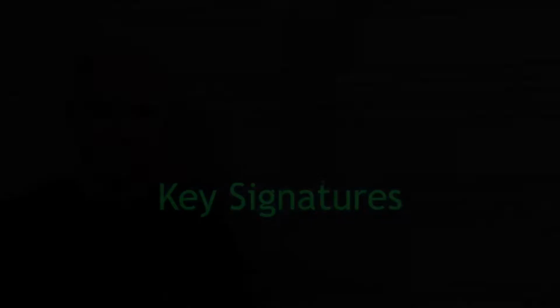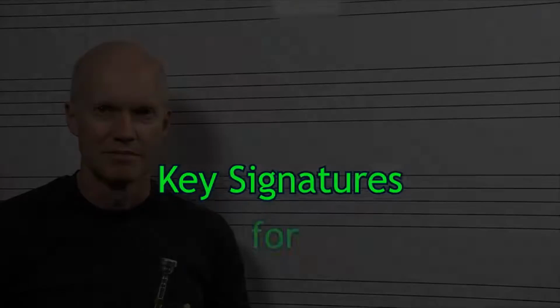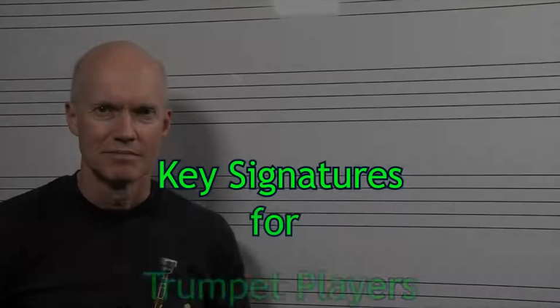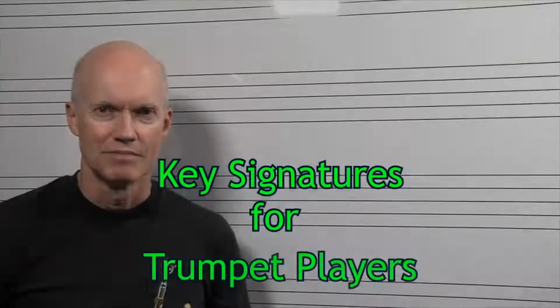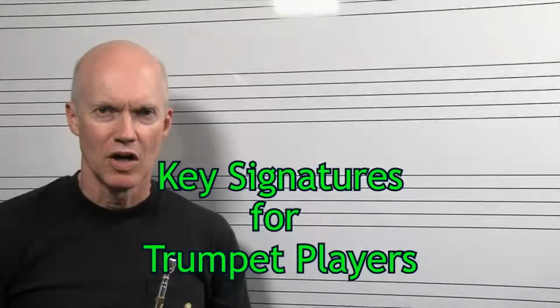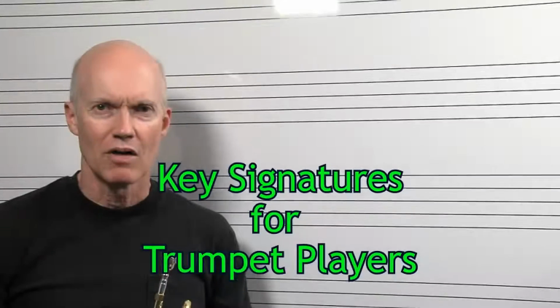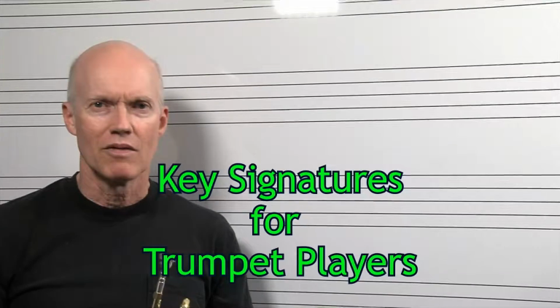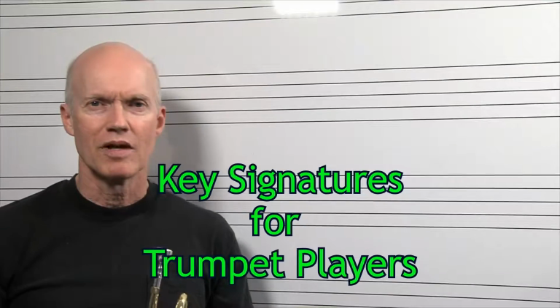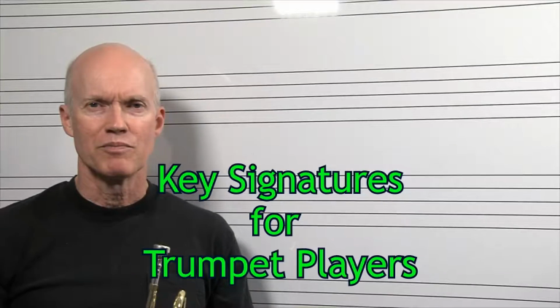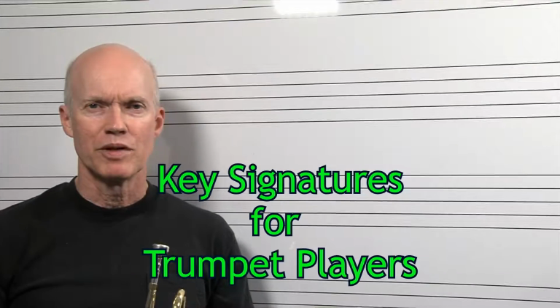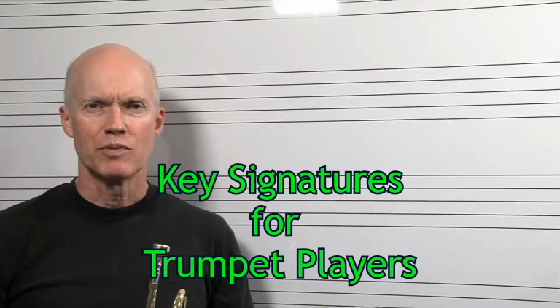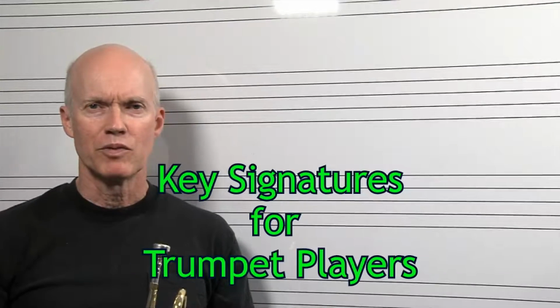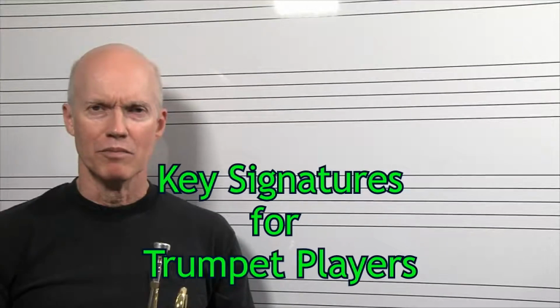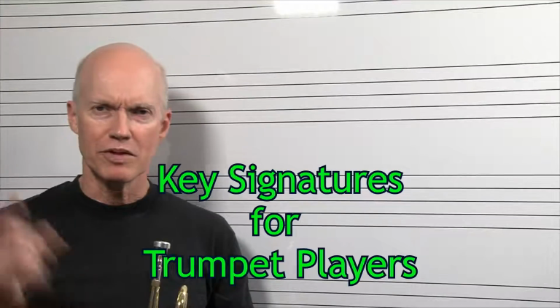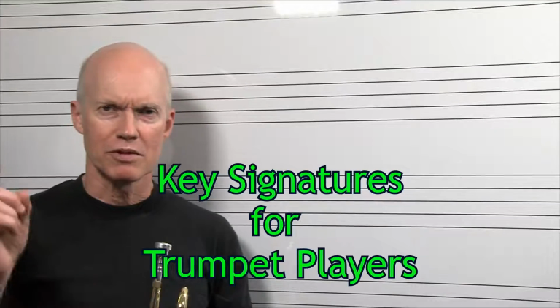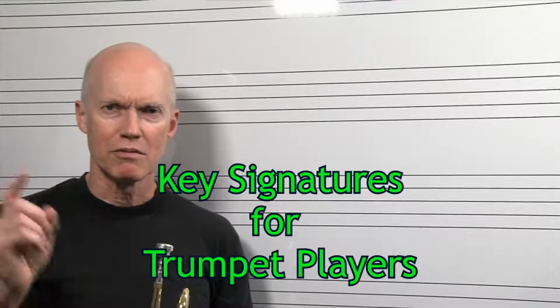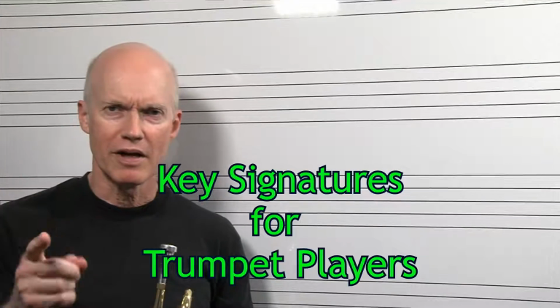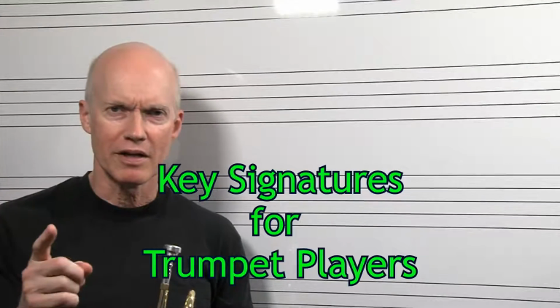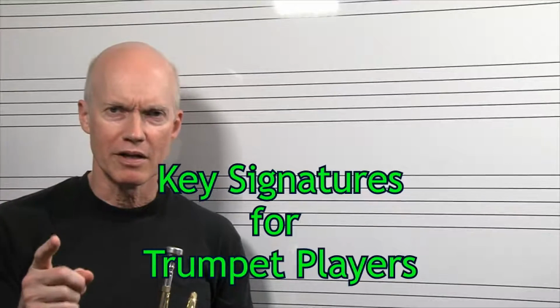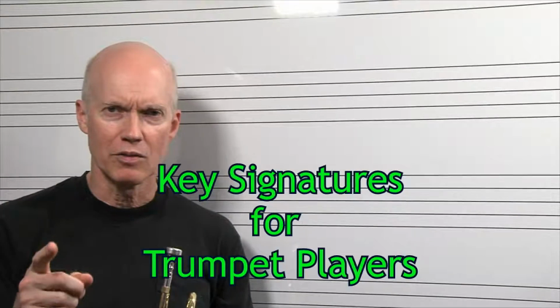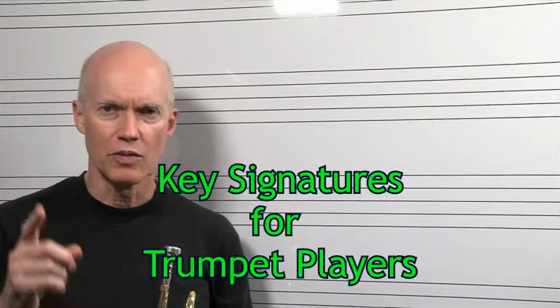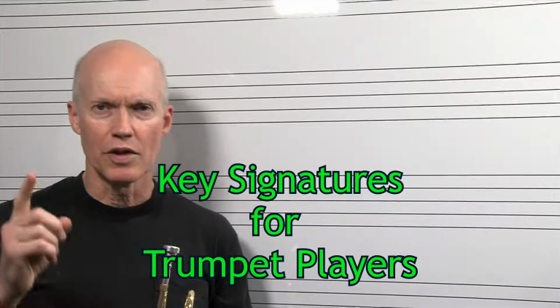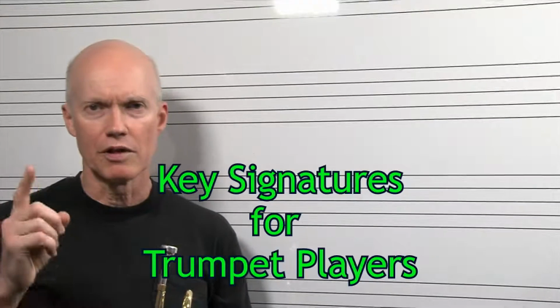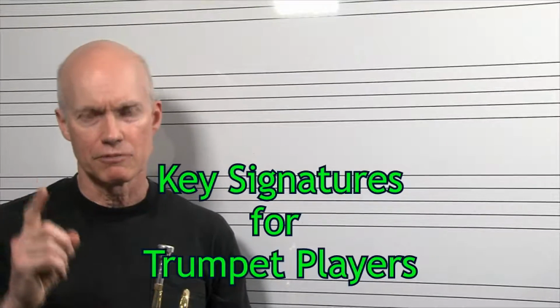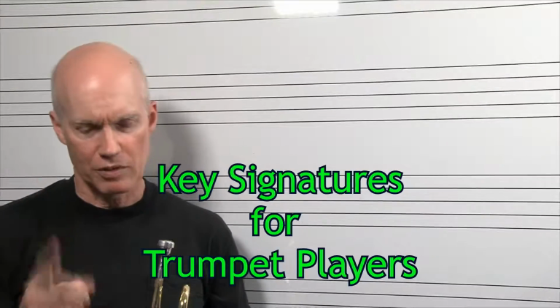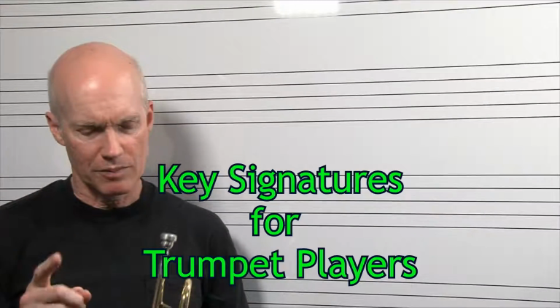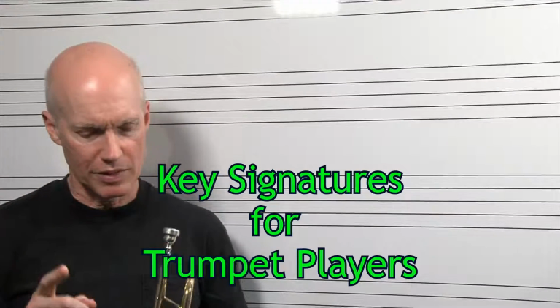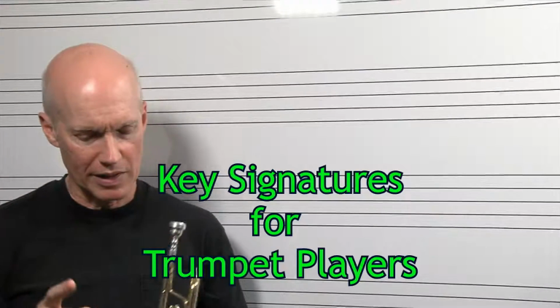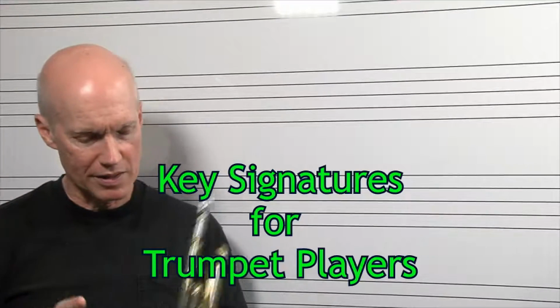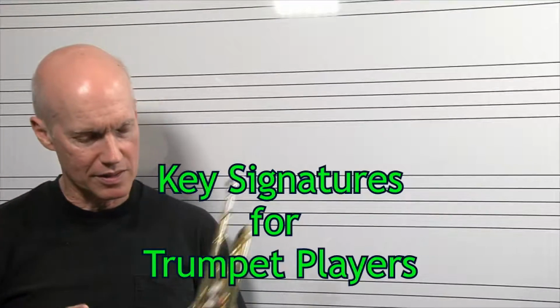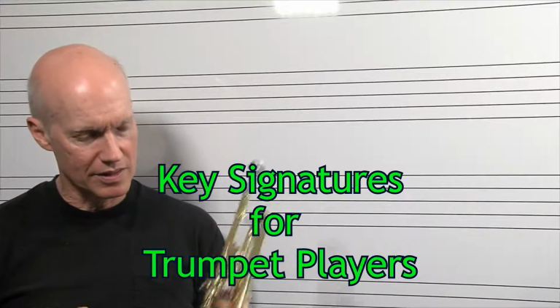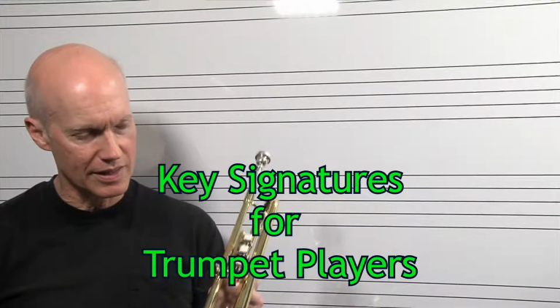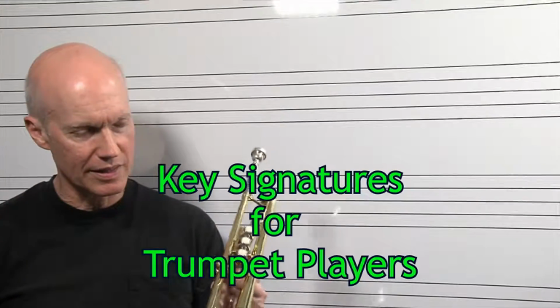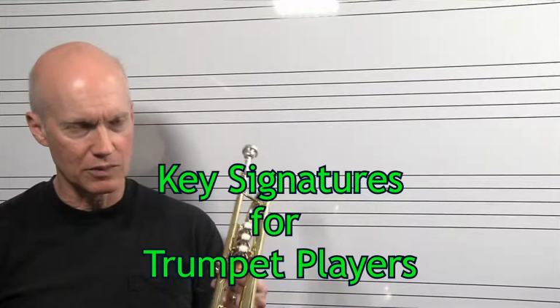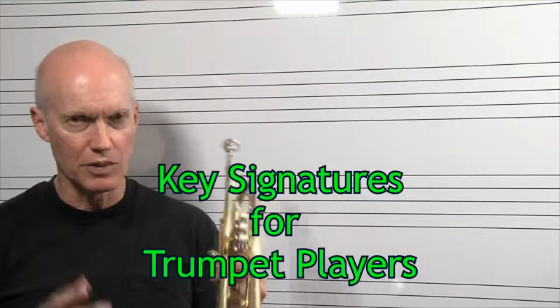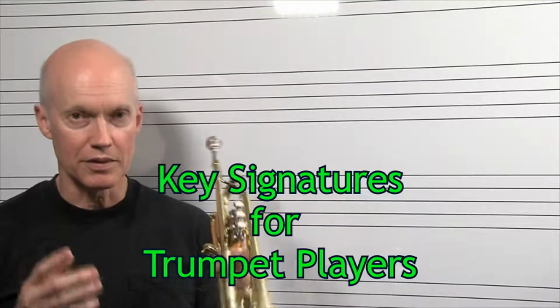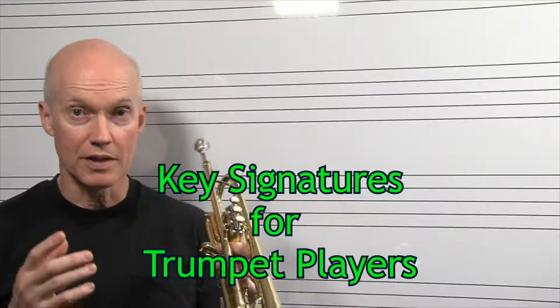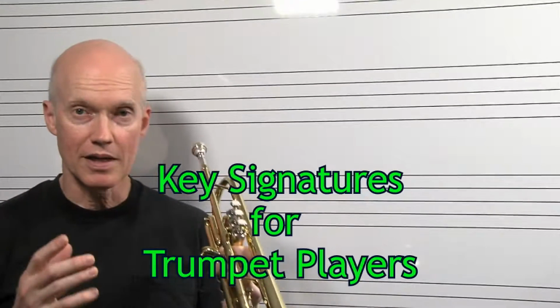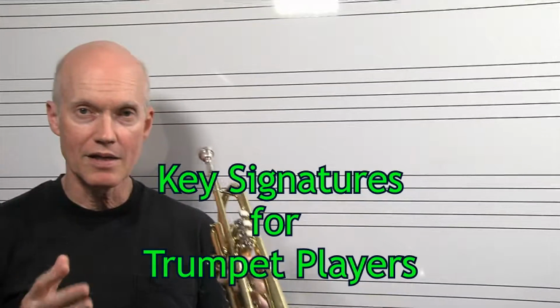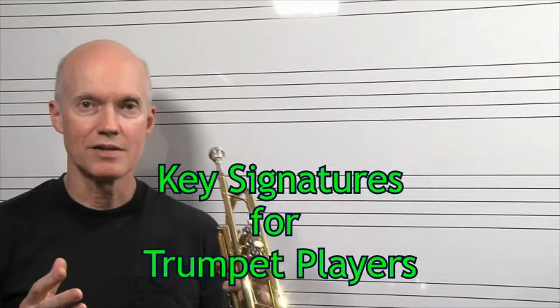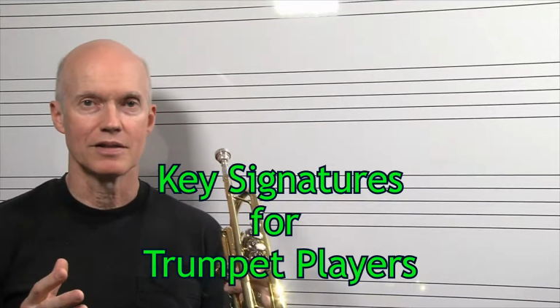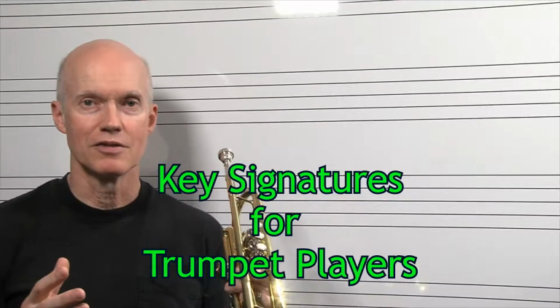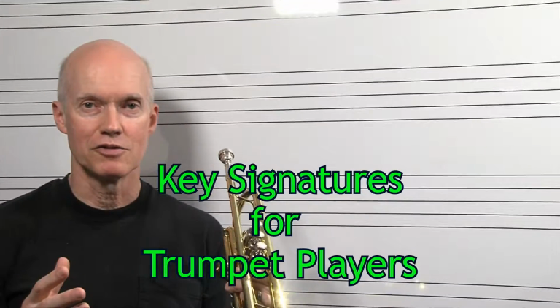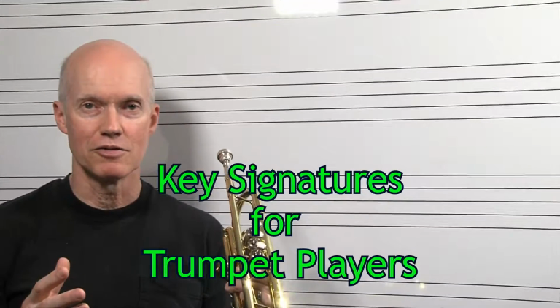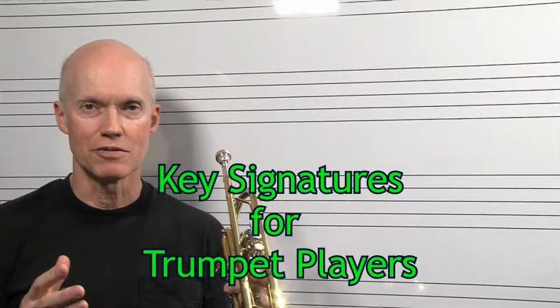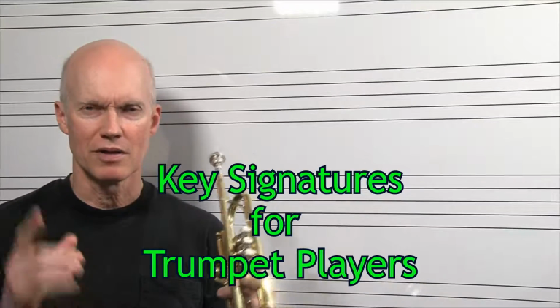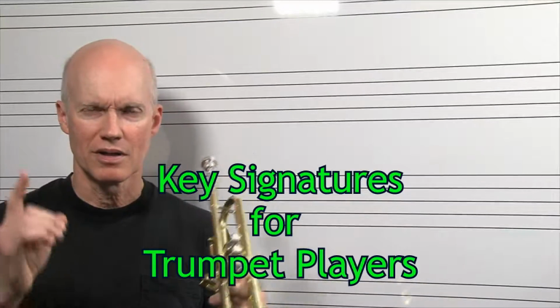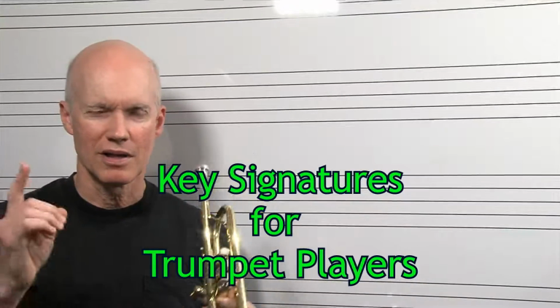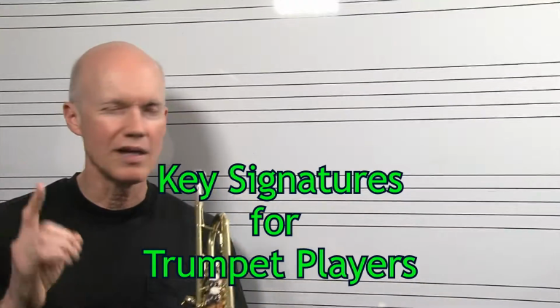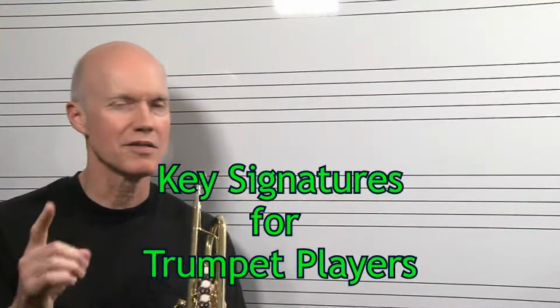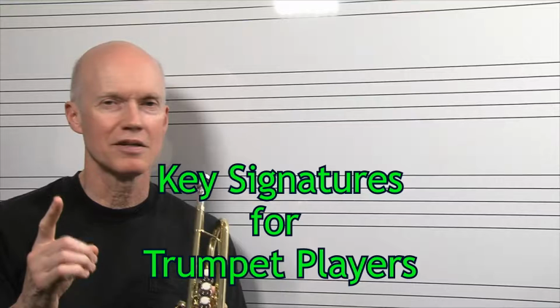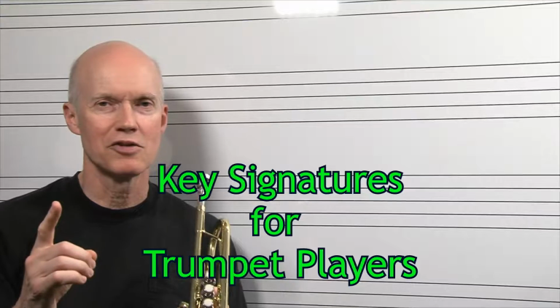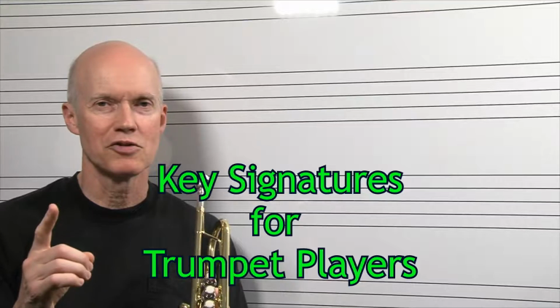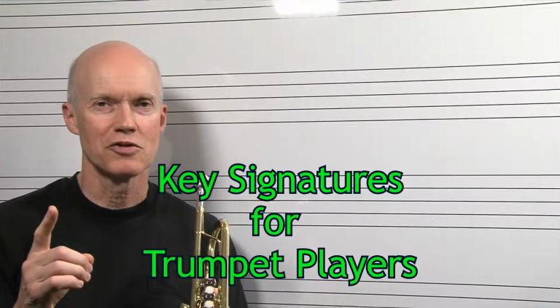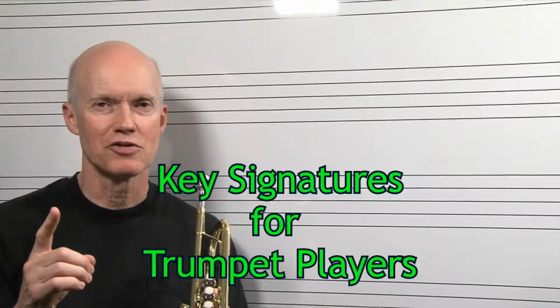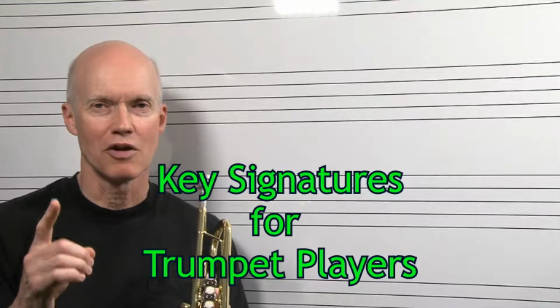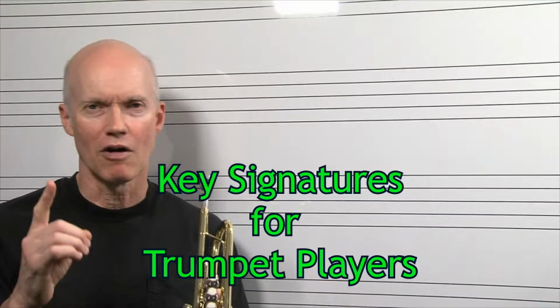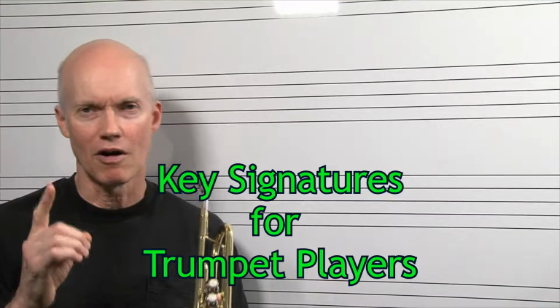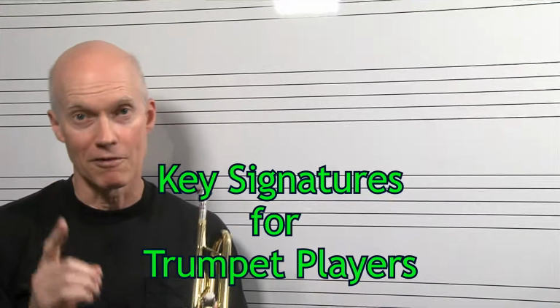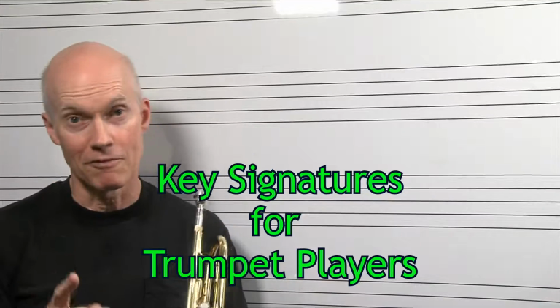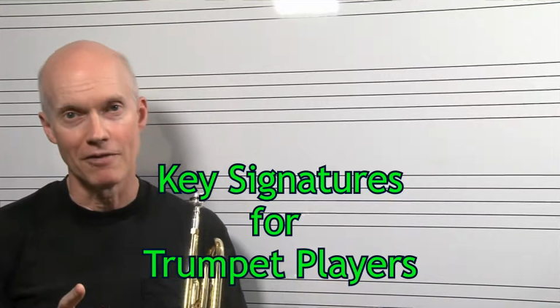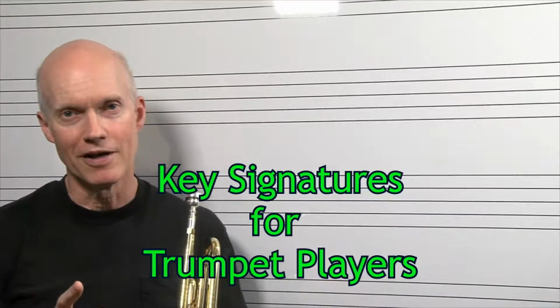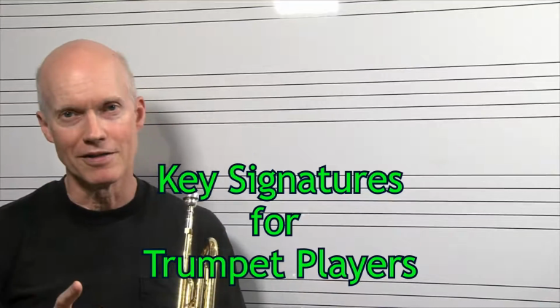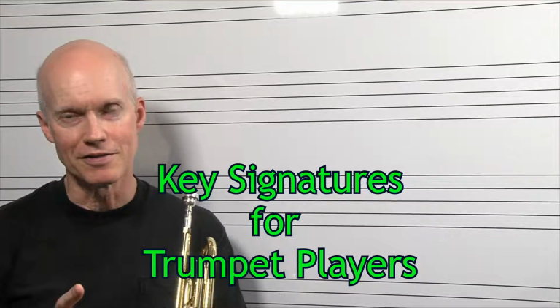All right, people. Mr. Wright here with a trumpet lesson dealing with key signatures. Key signatures are our friends.